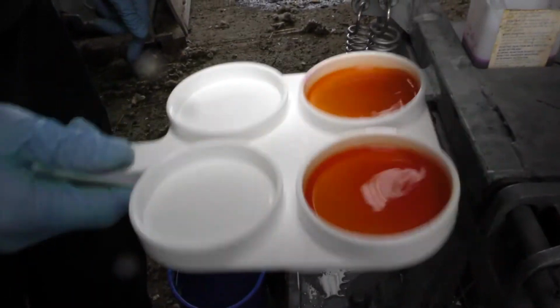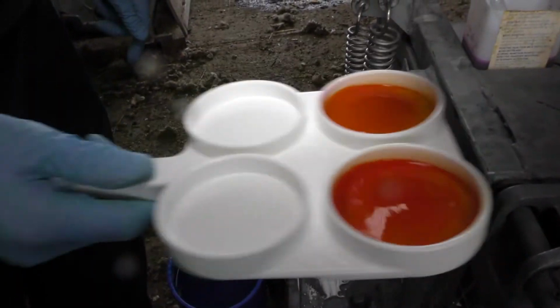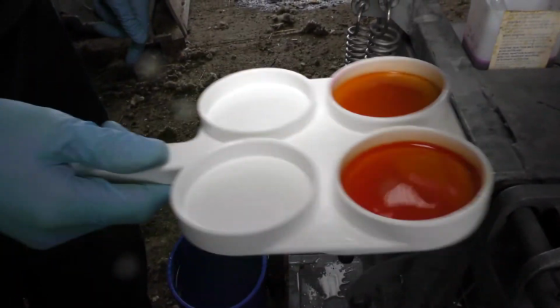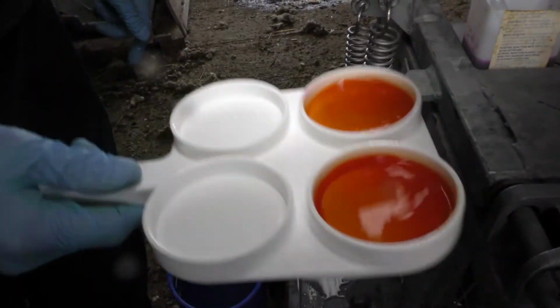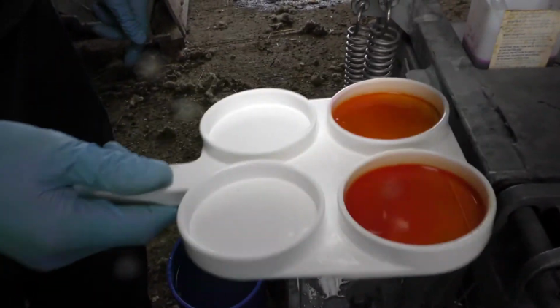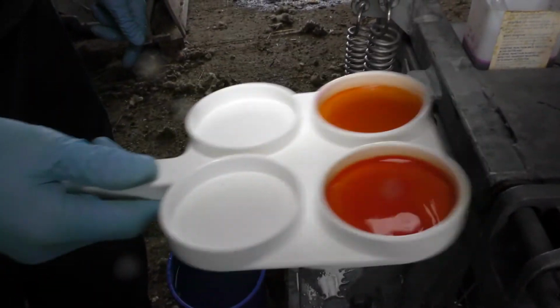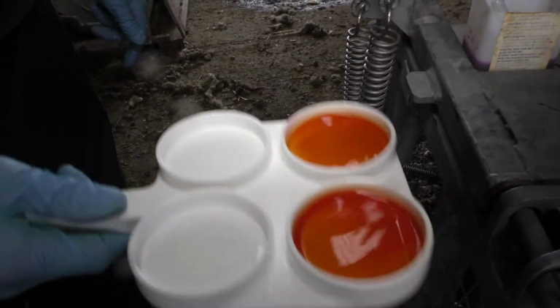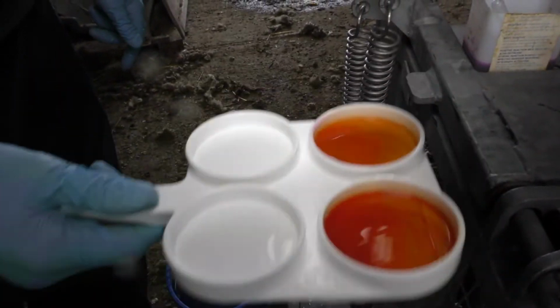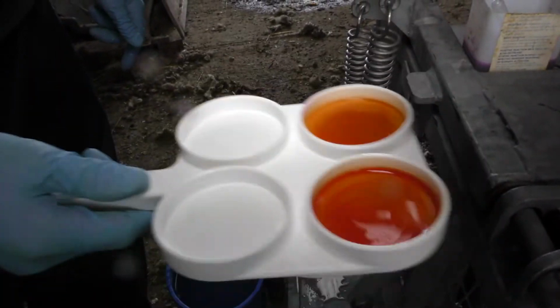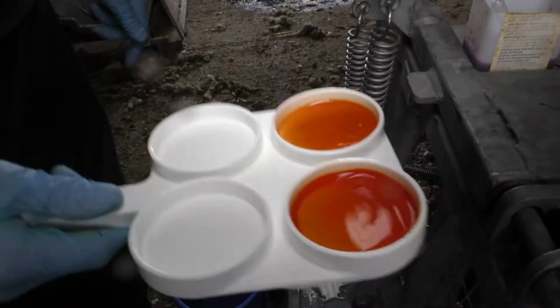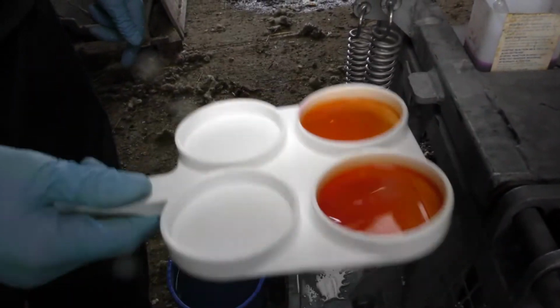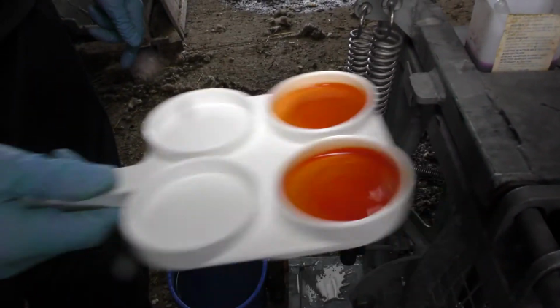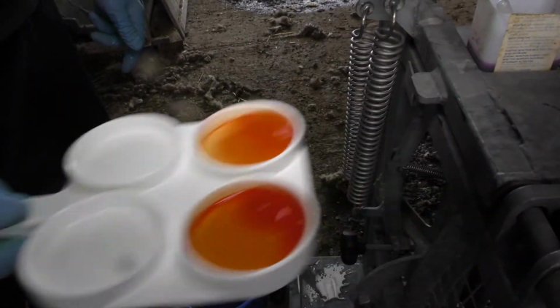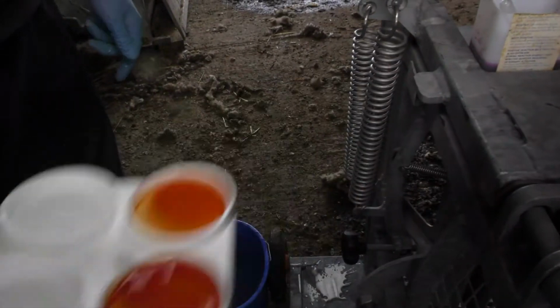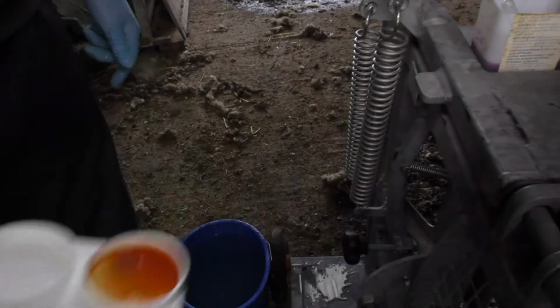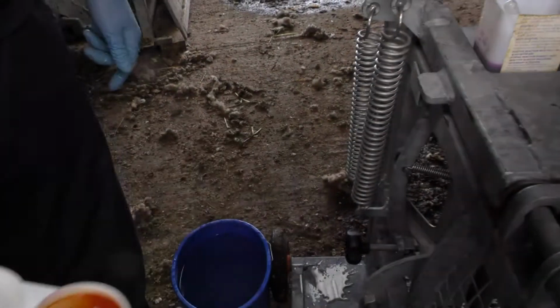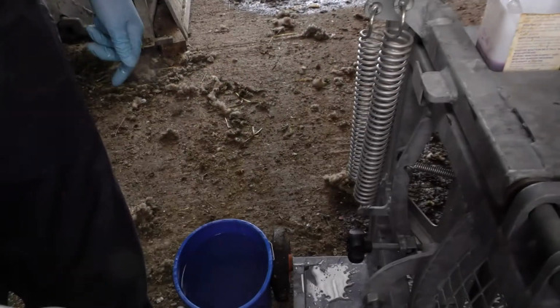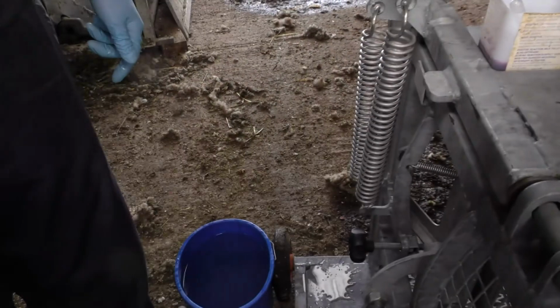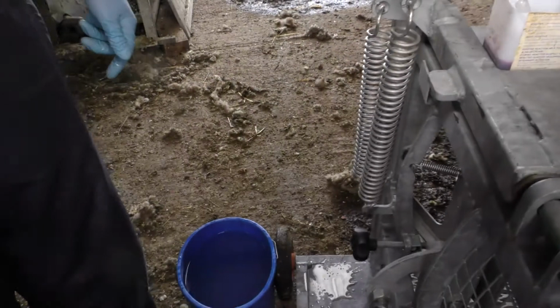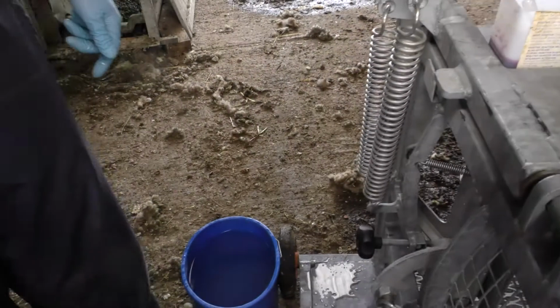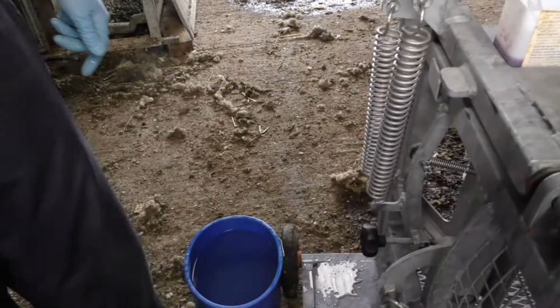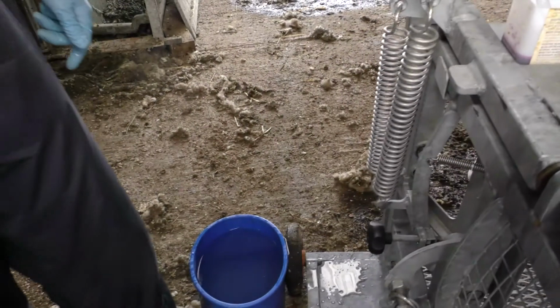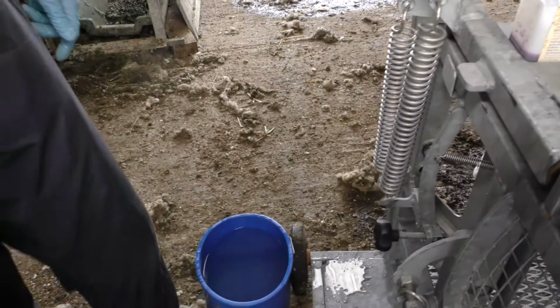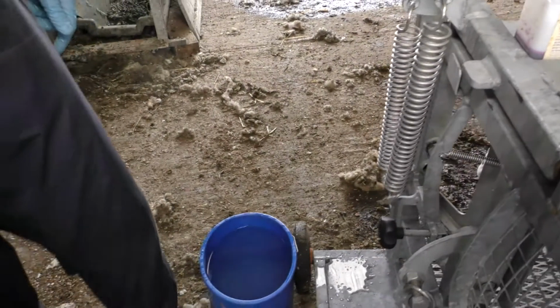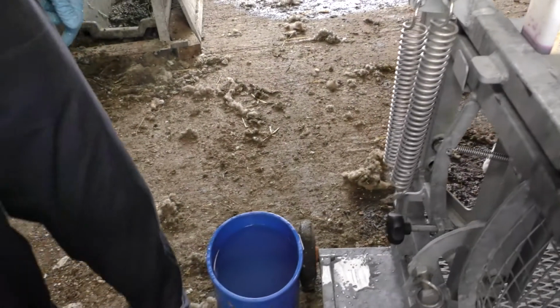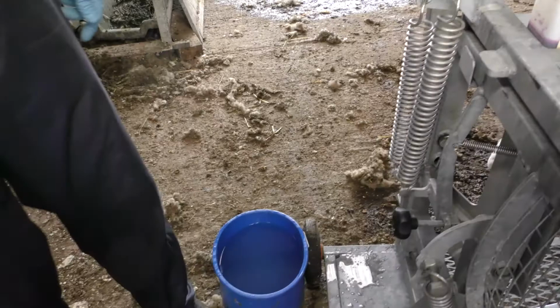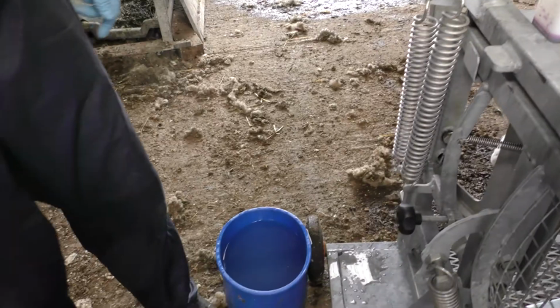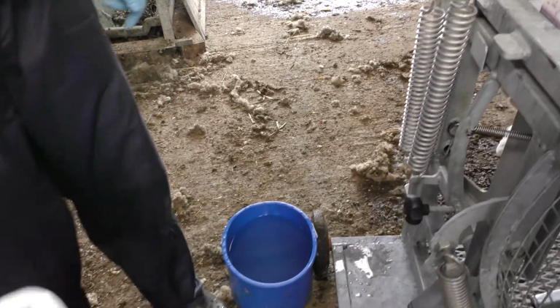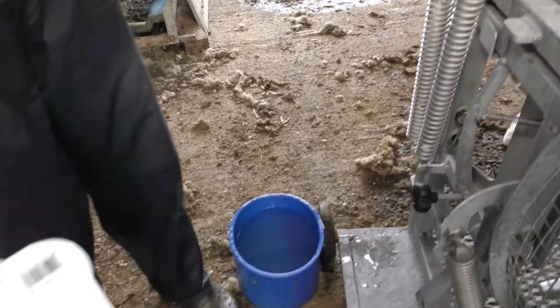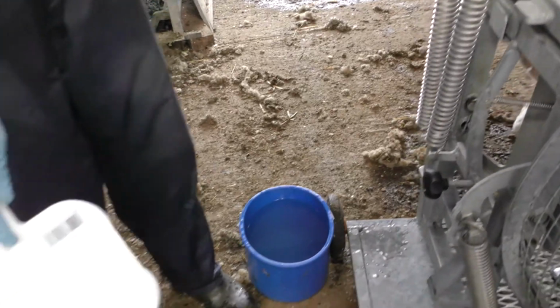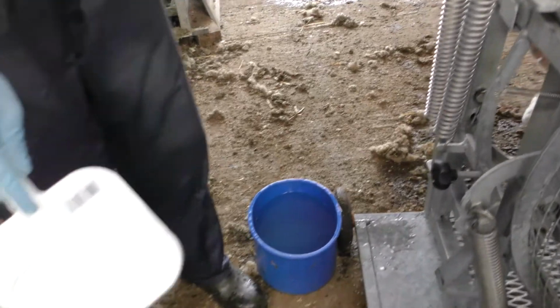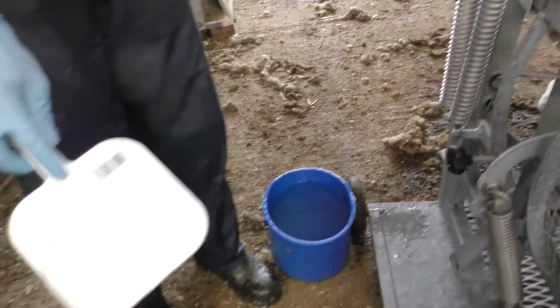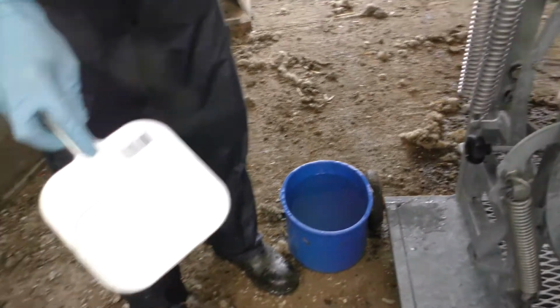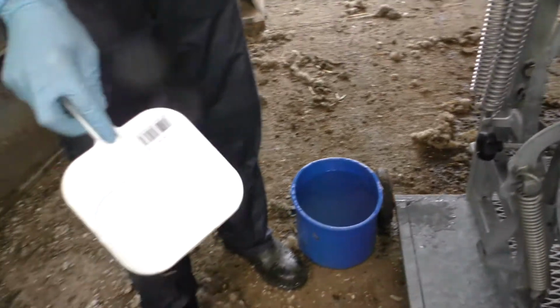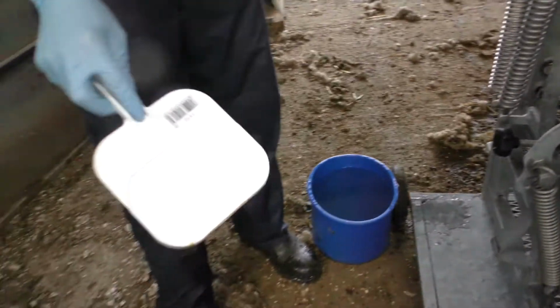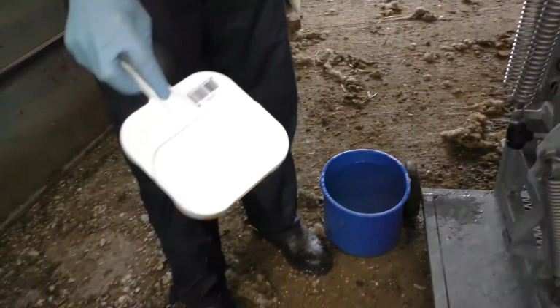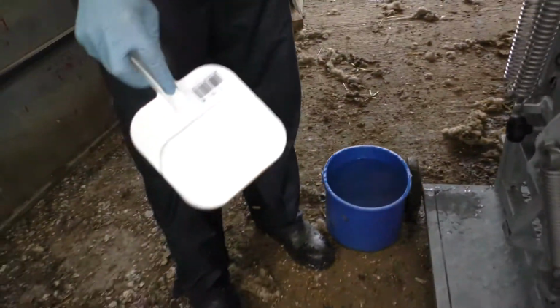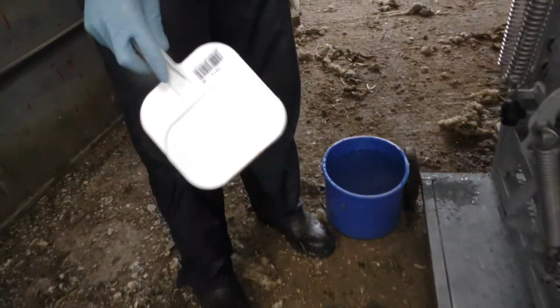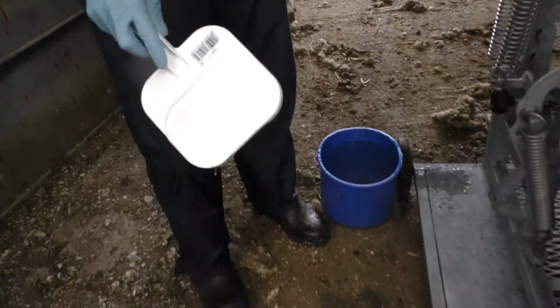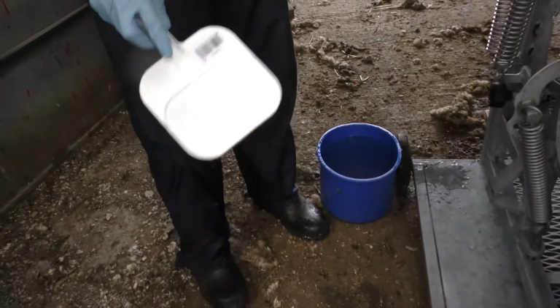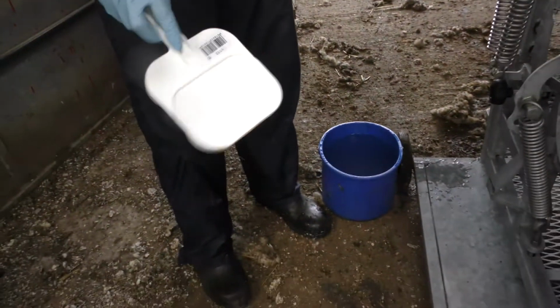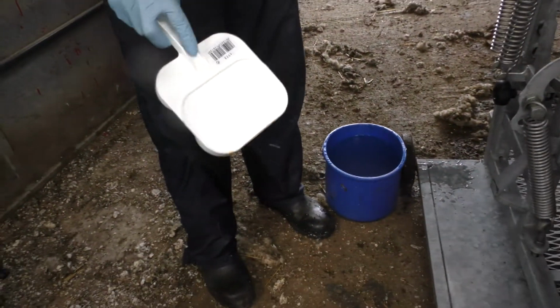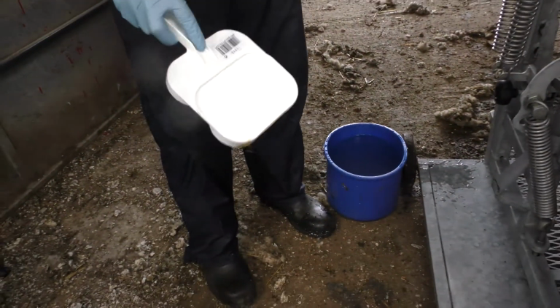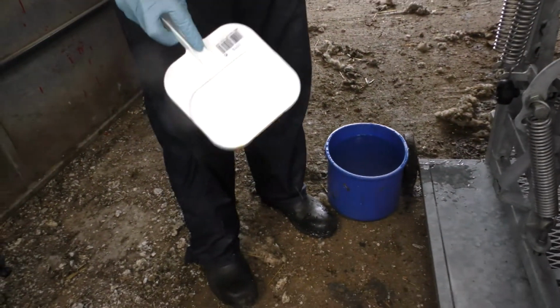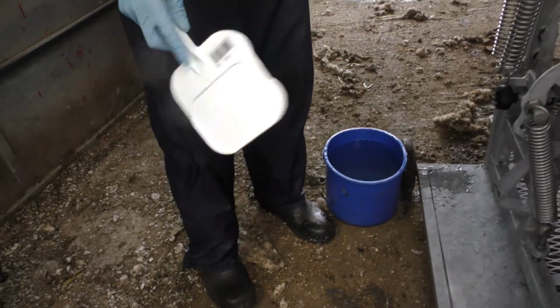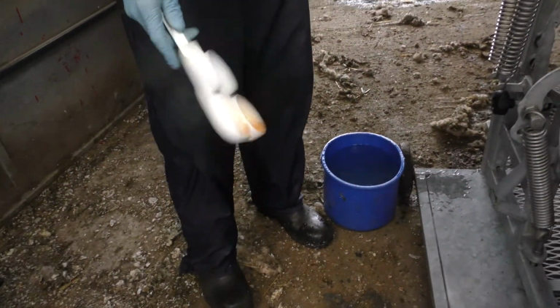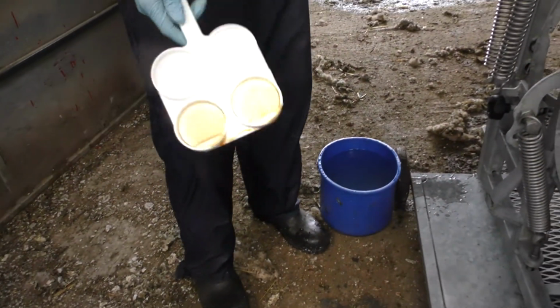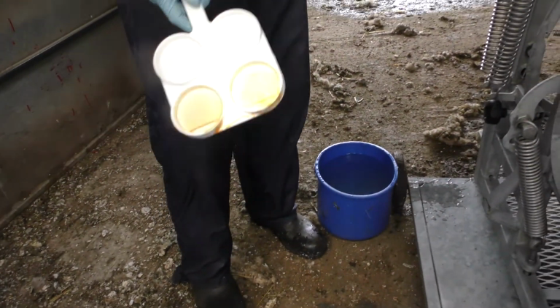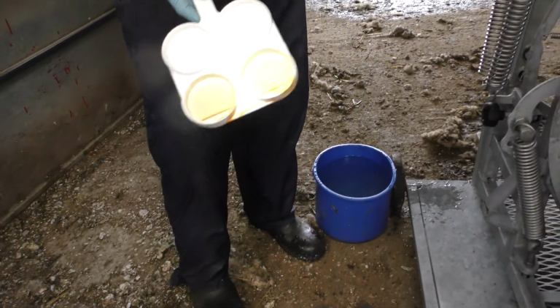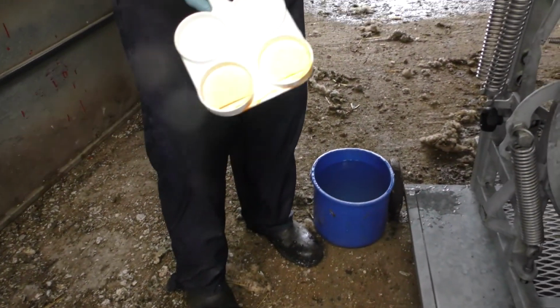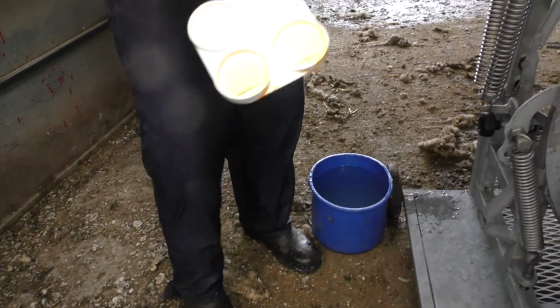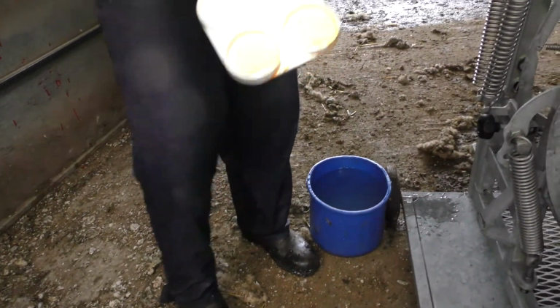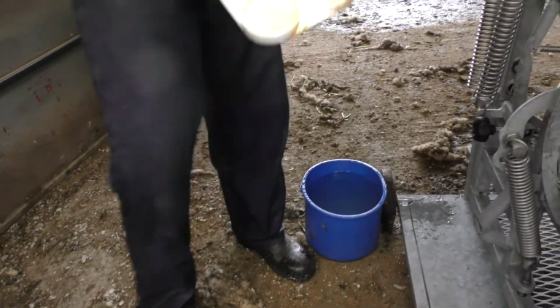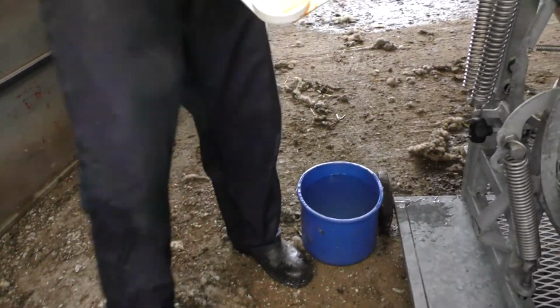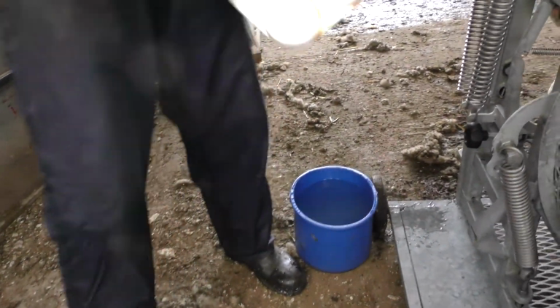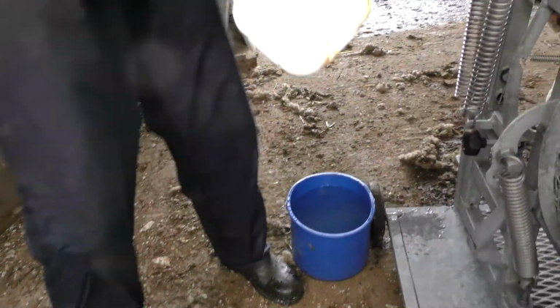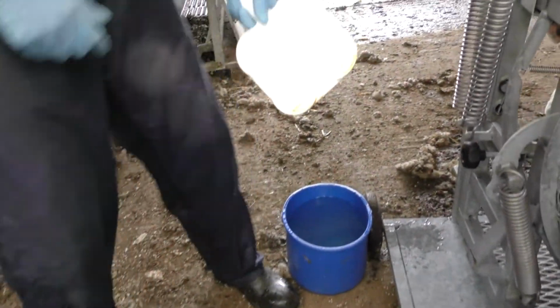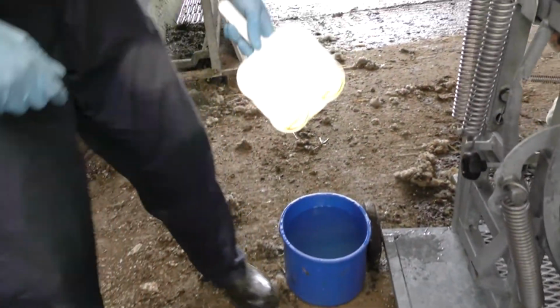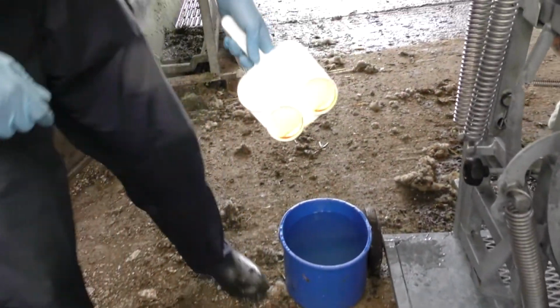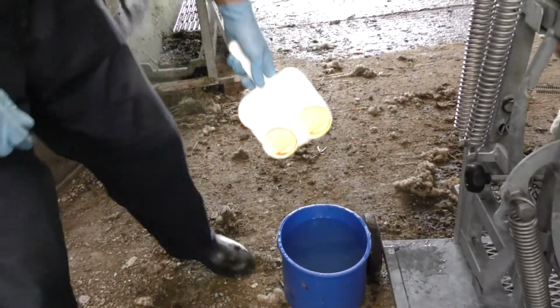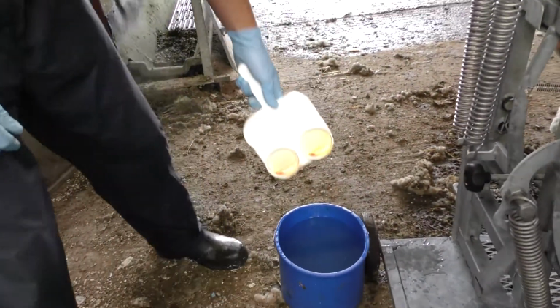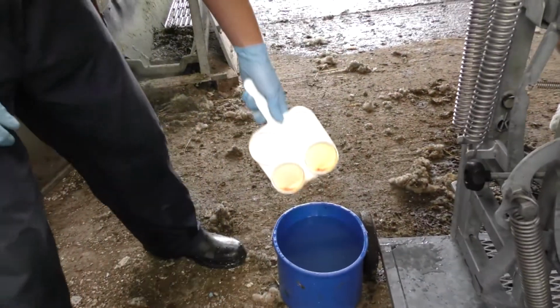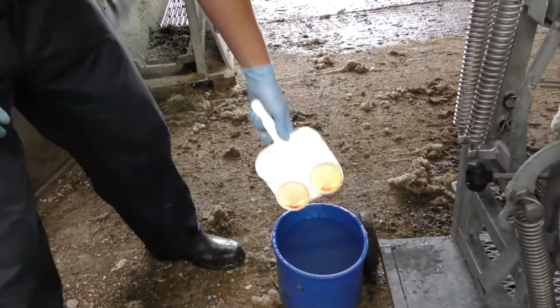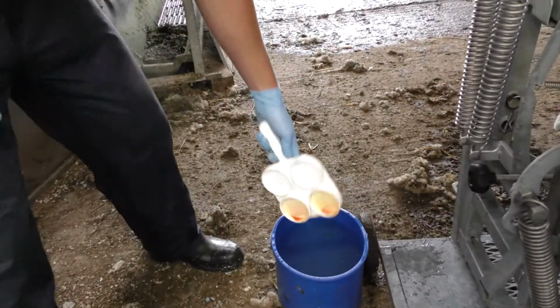Once you're sure of the score just tip it away. And then rinse thoroughly.